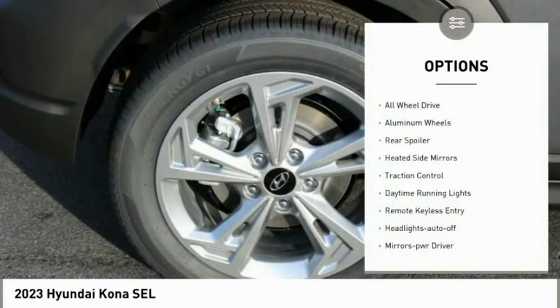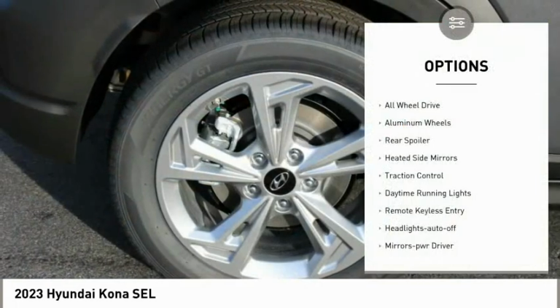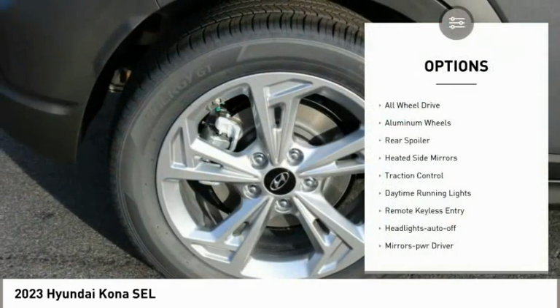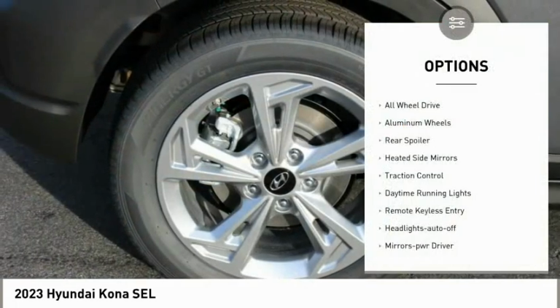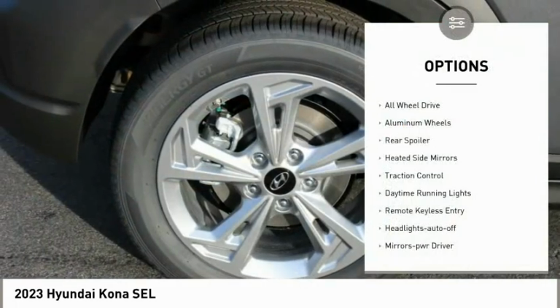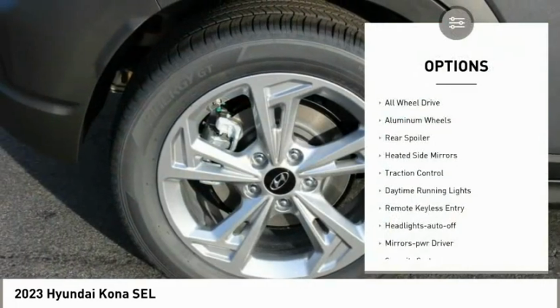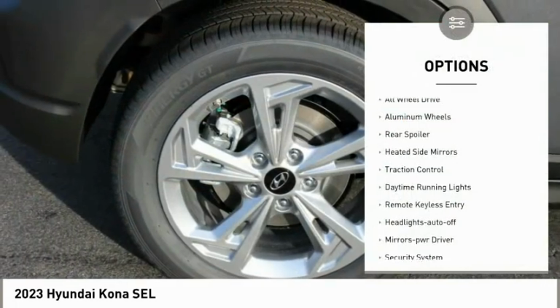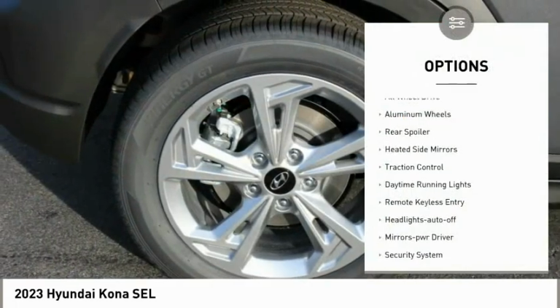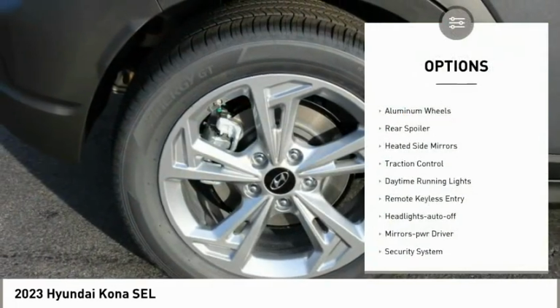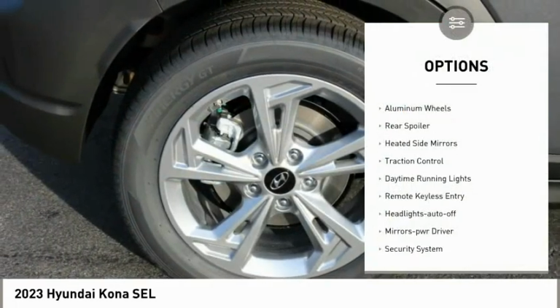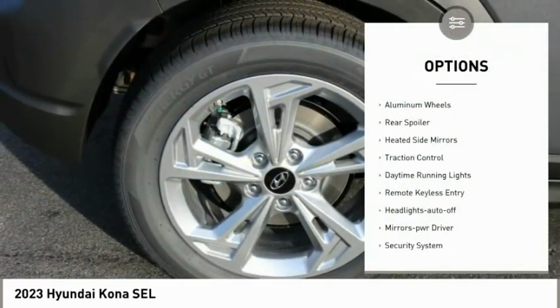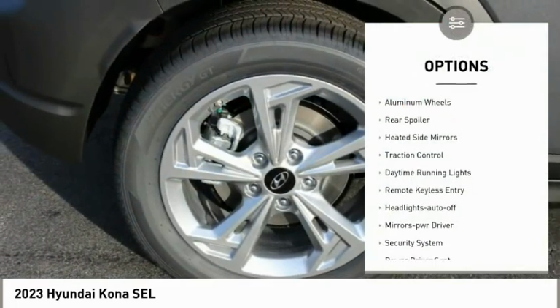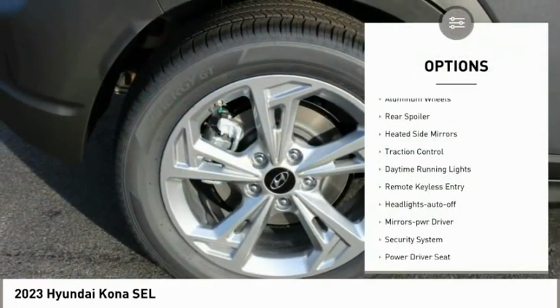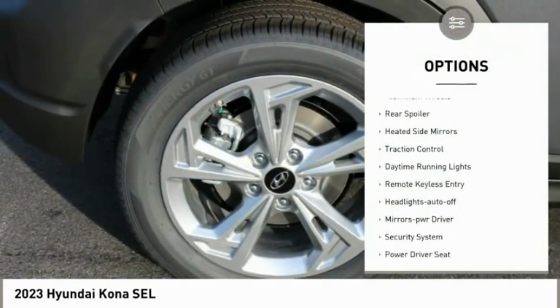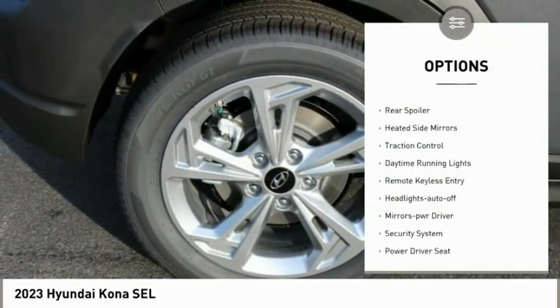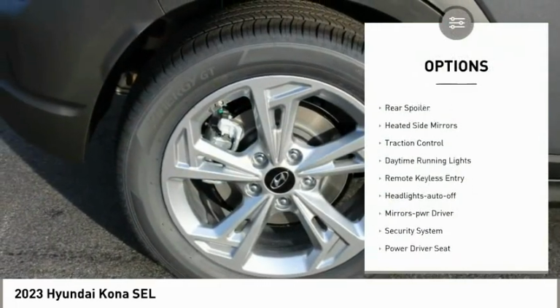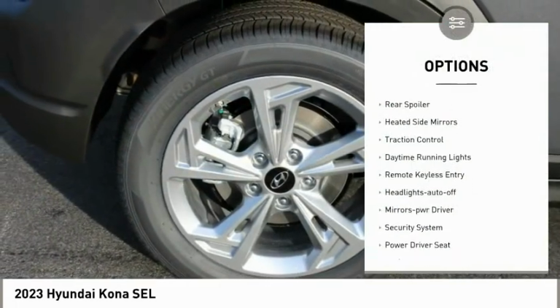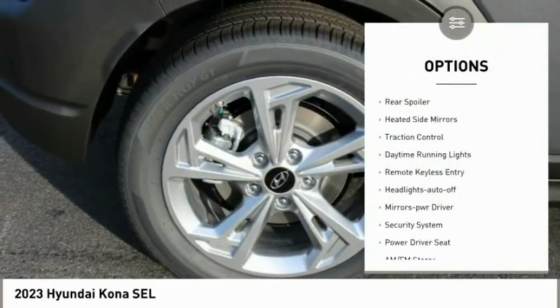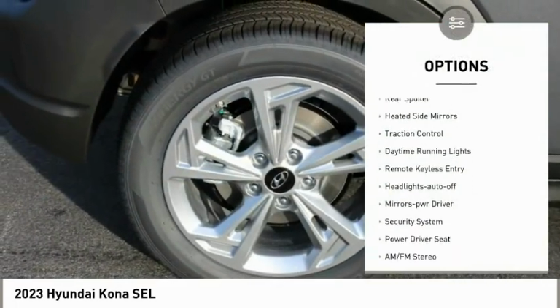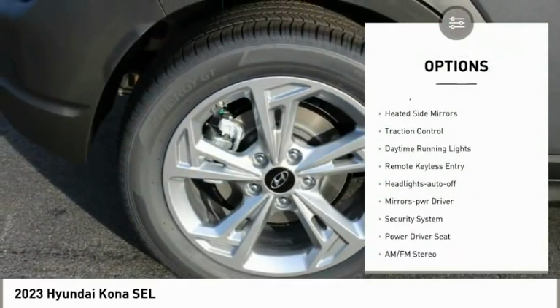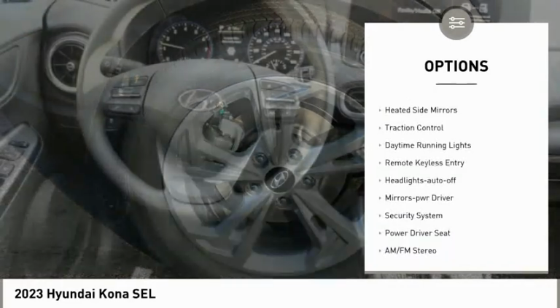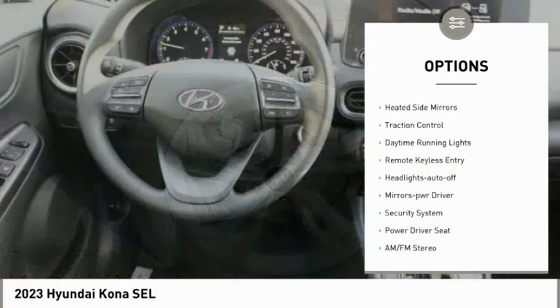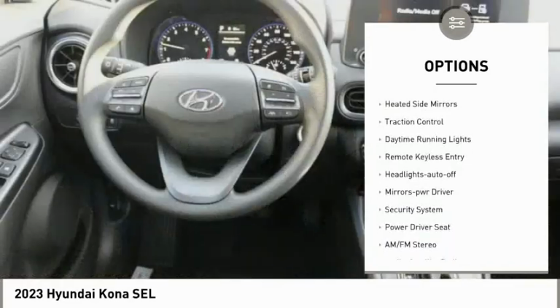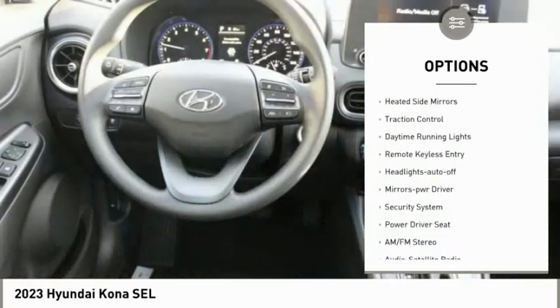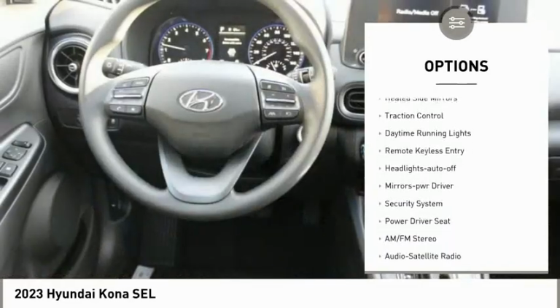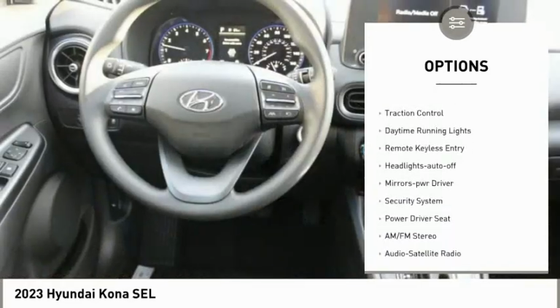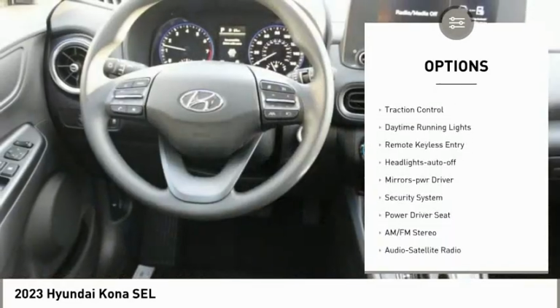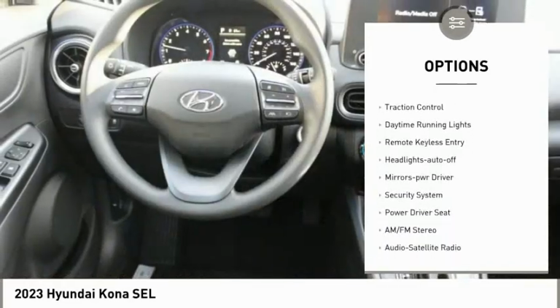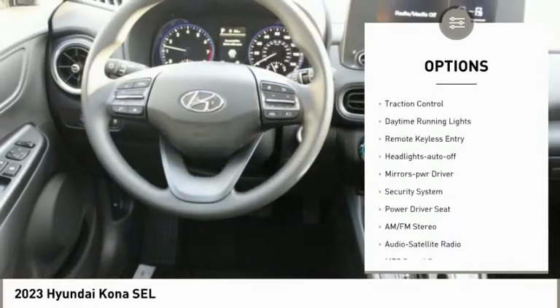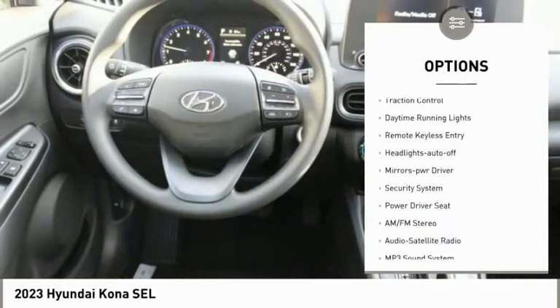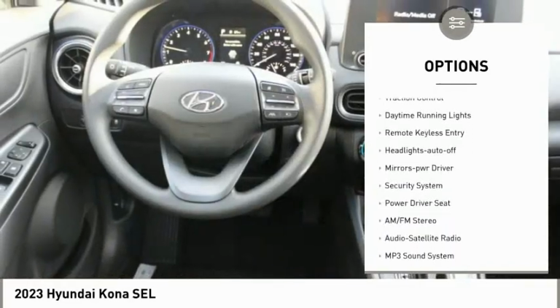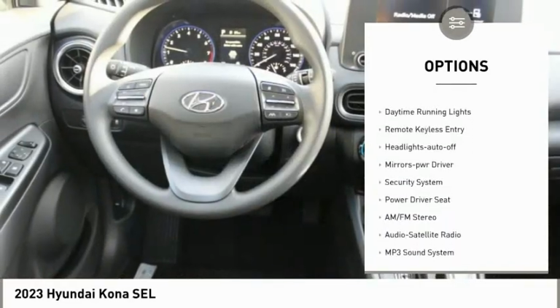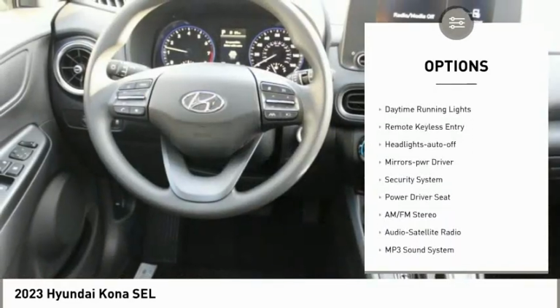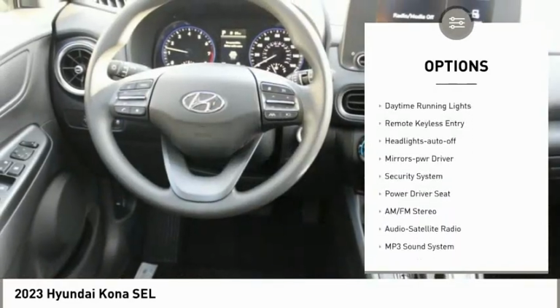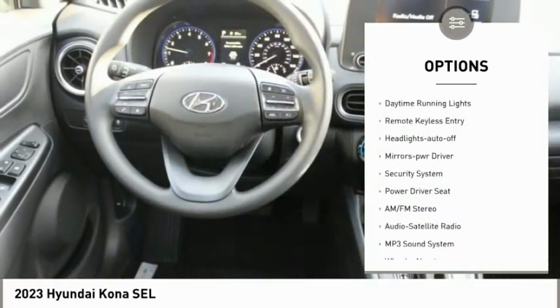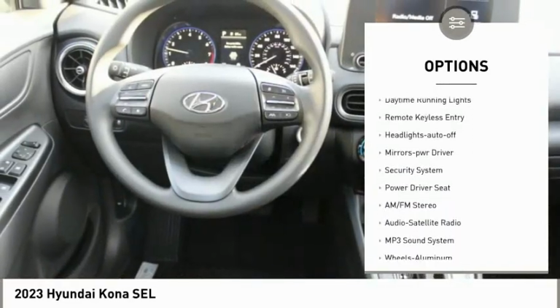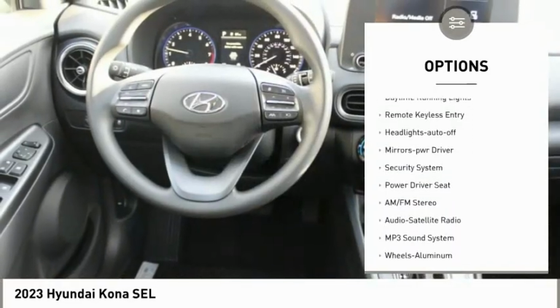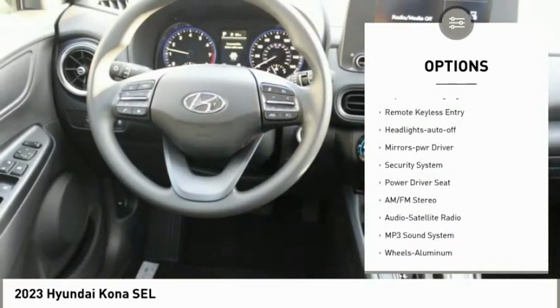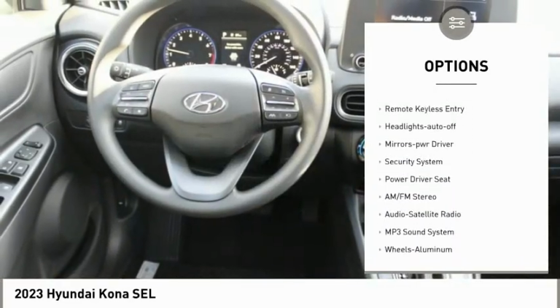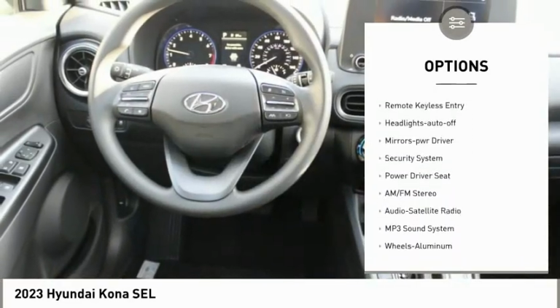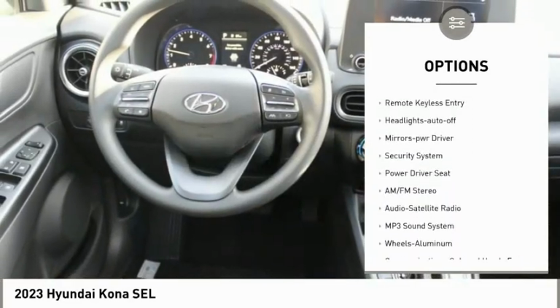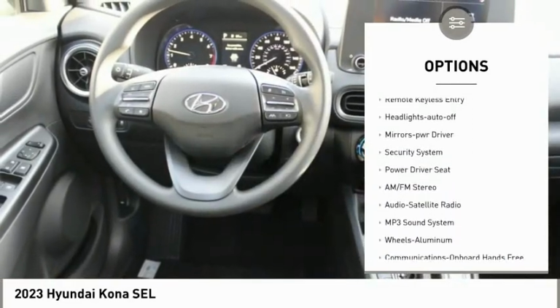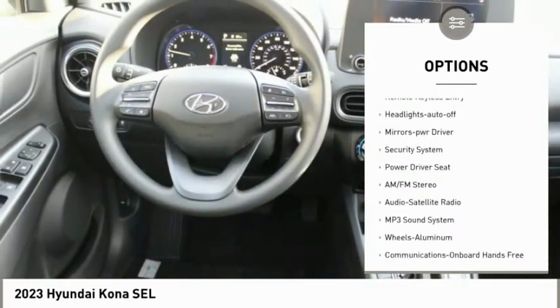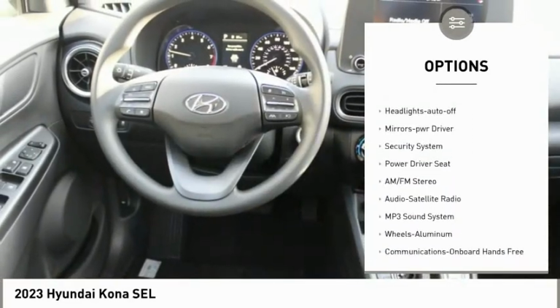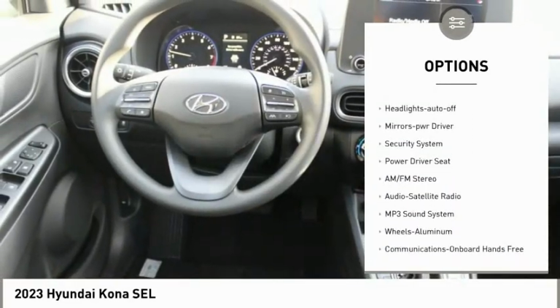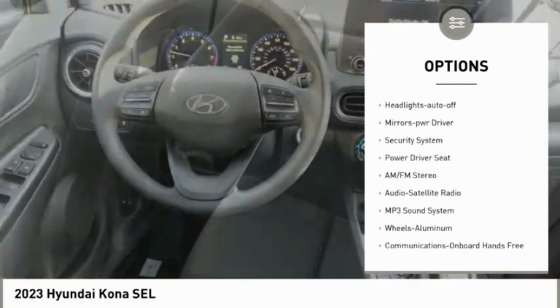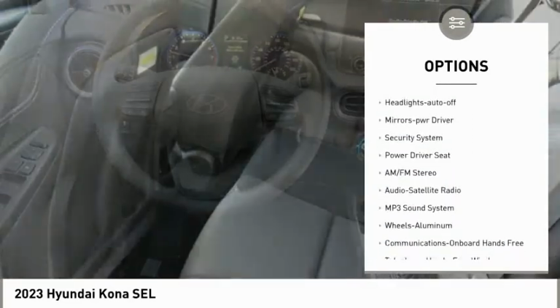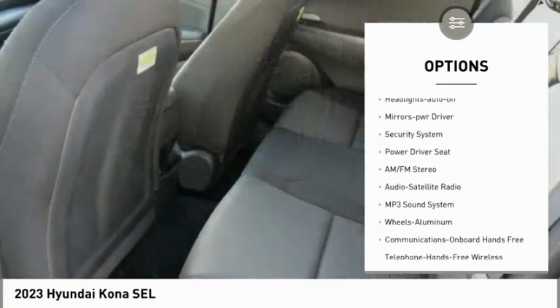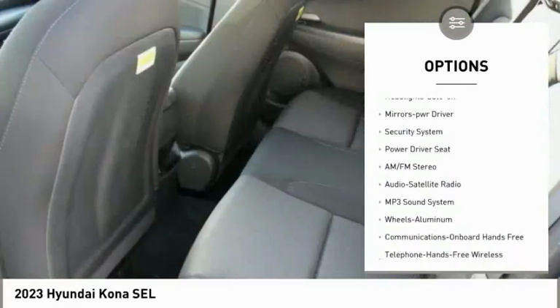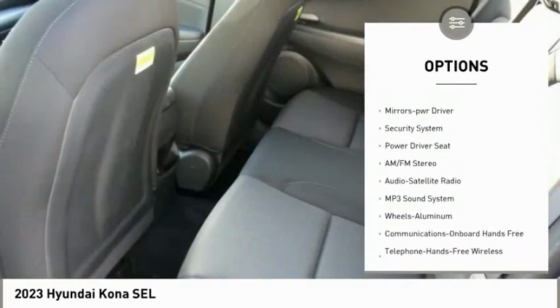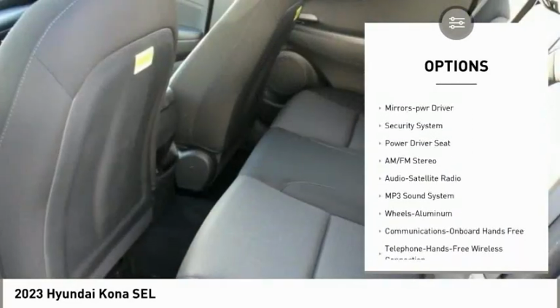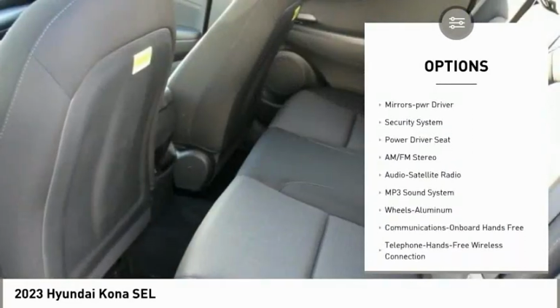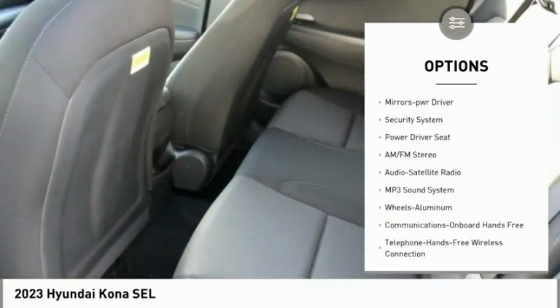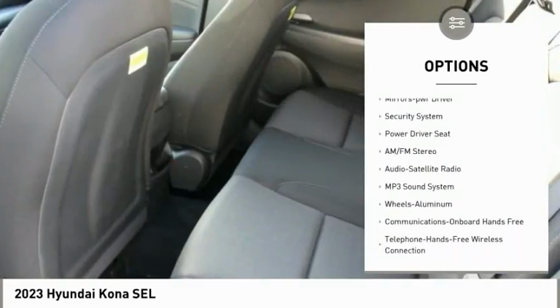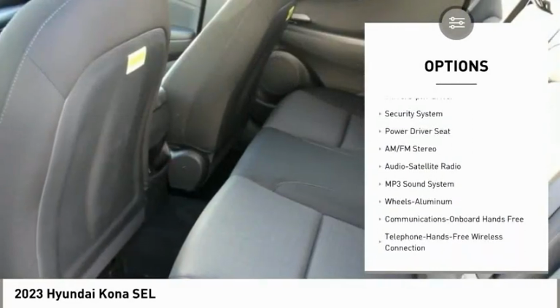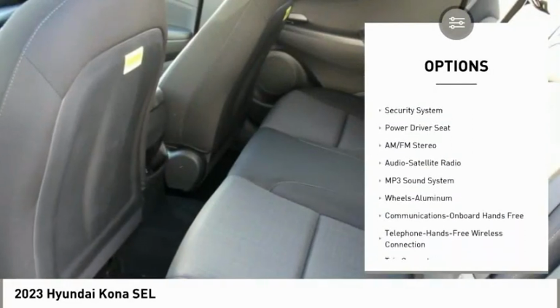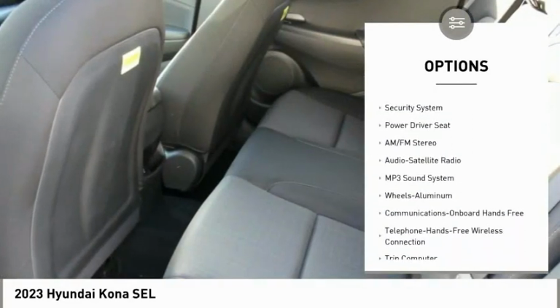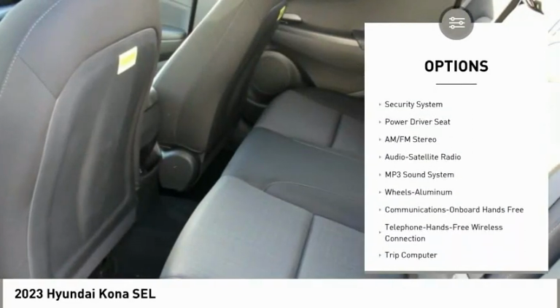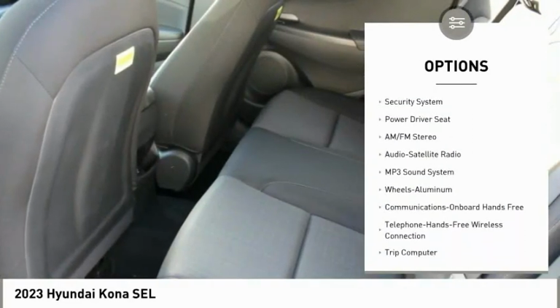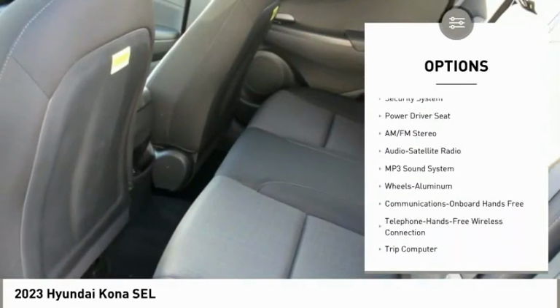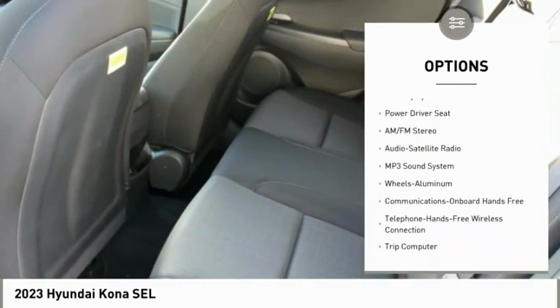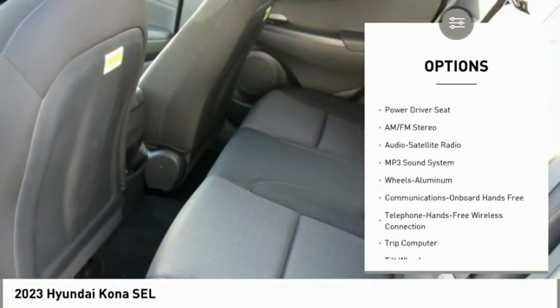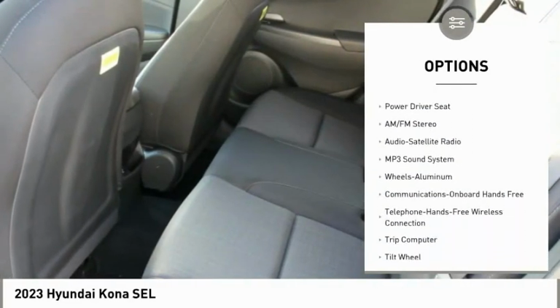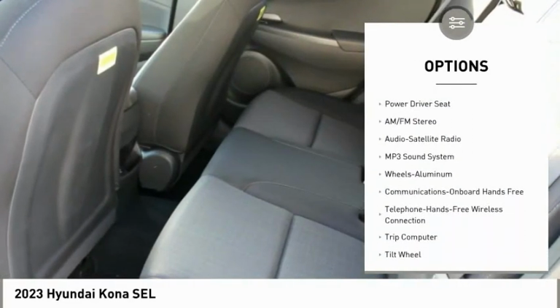All-wheel drive. Aluminum wheels. Rear spoiler. Heated side mirrors. Traction control. Daytime running lights.